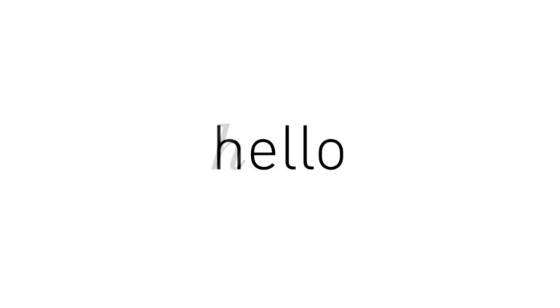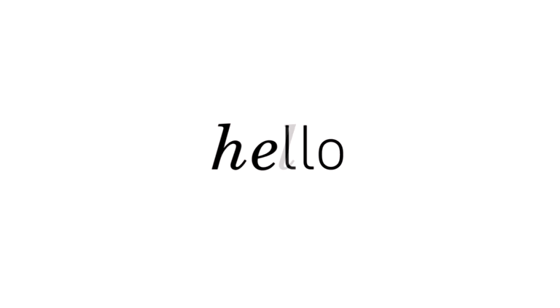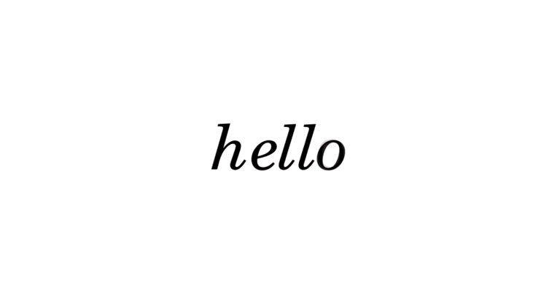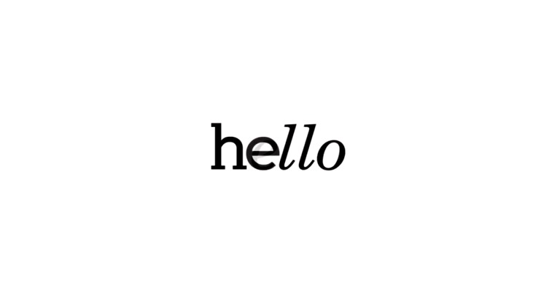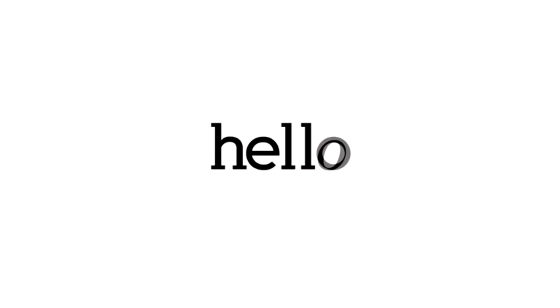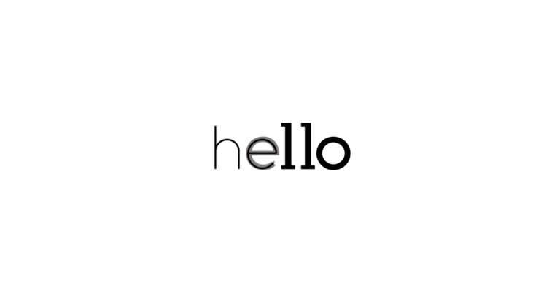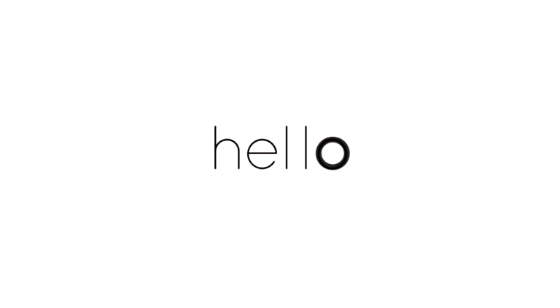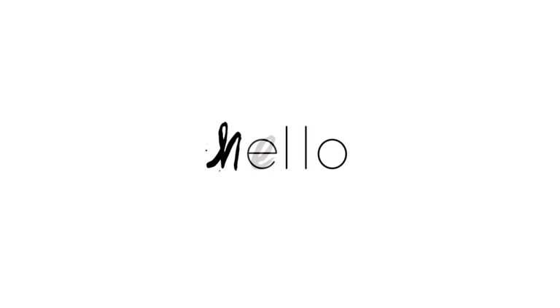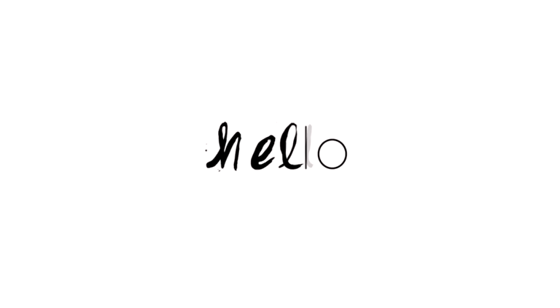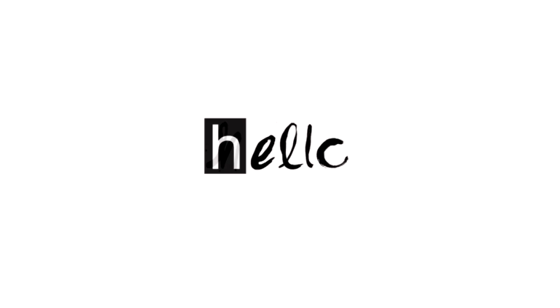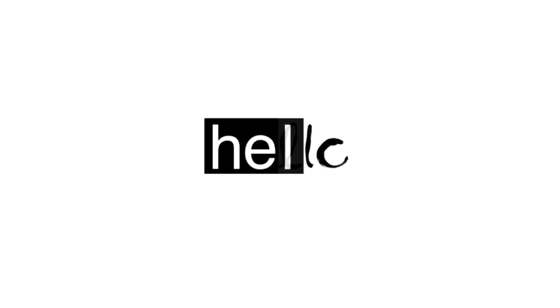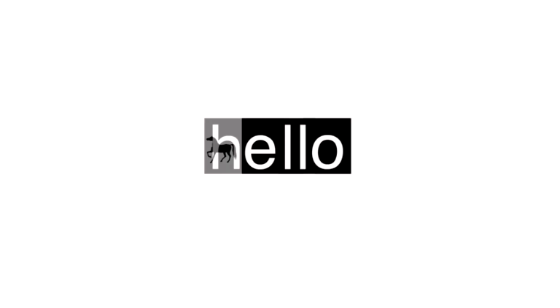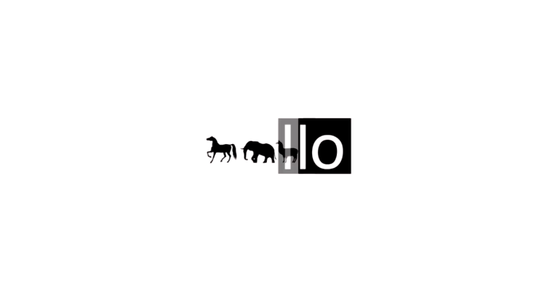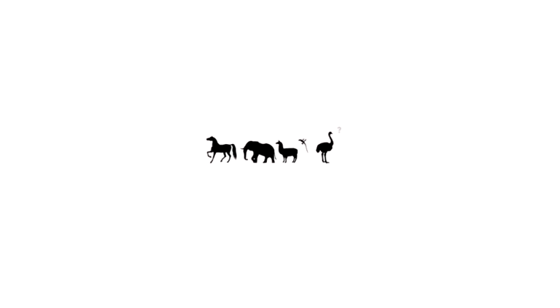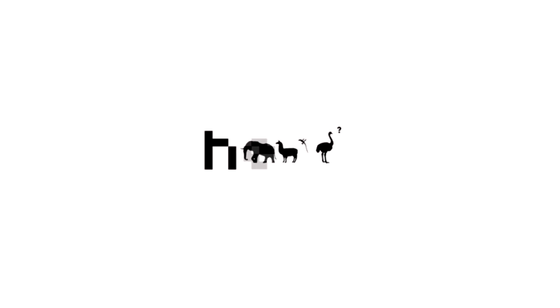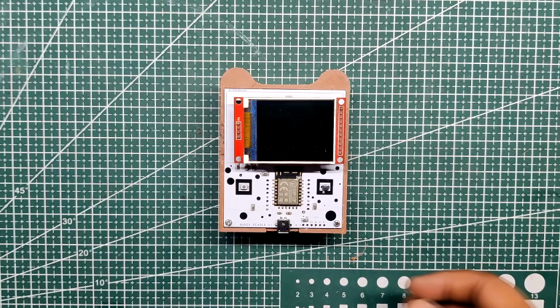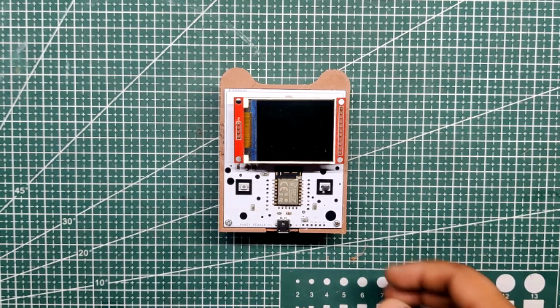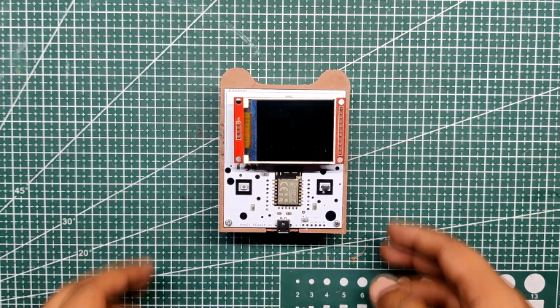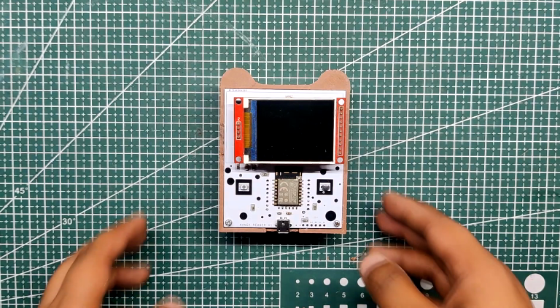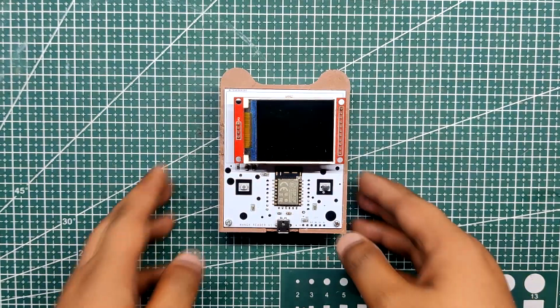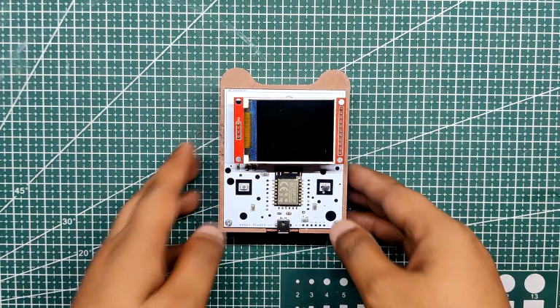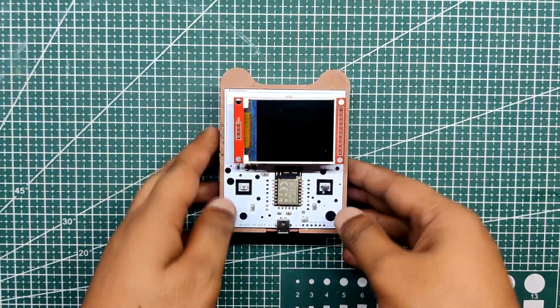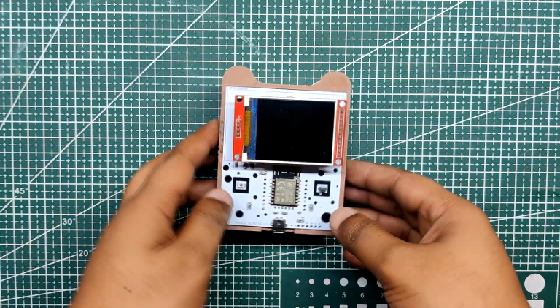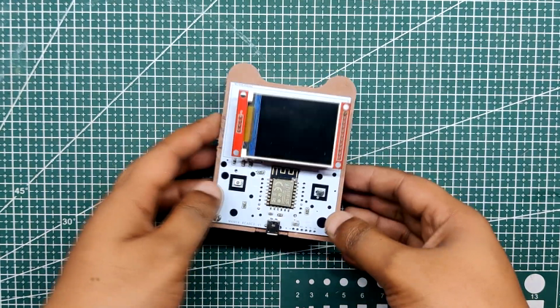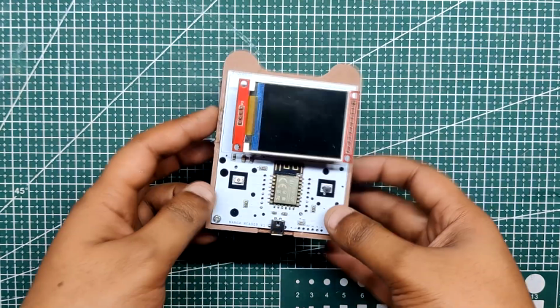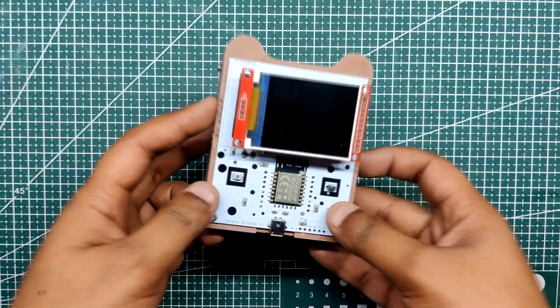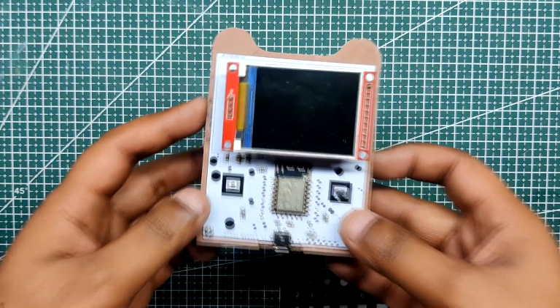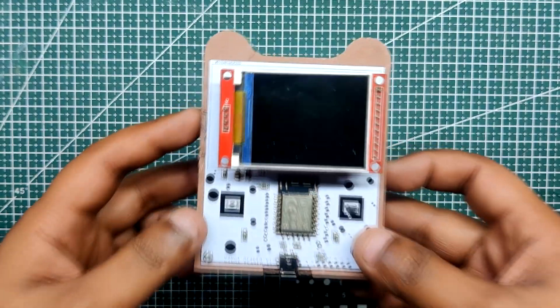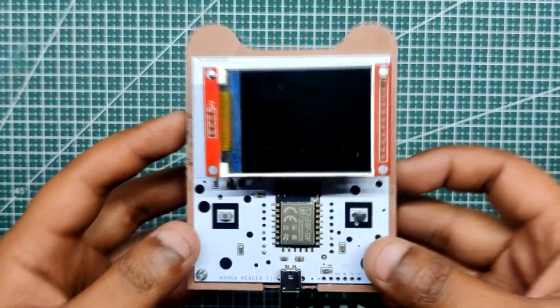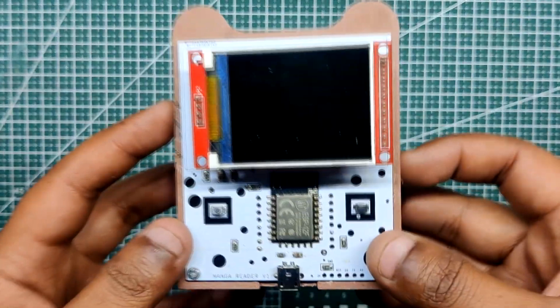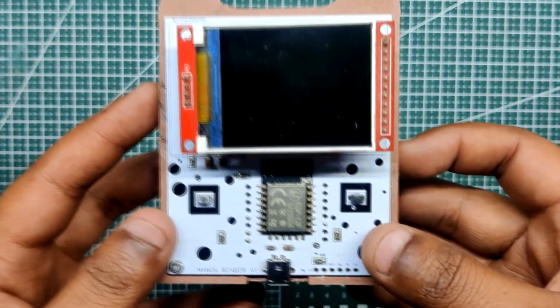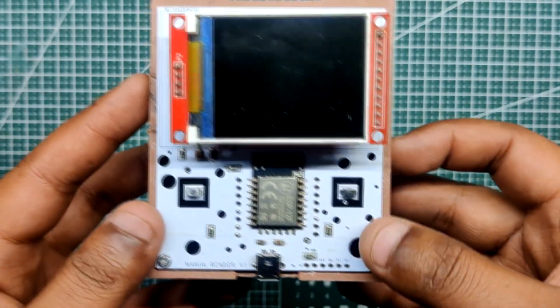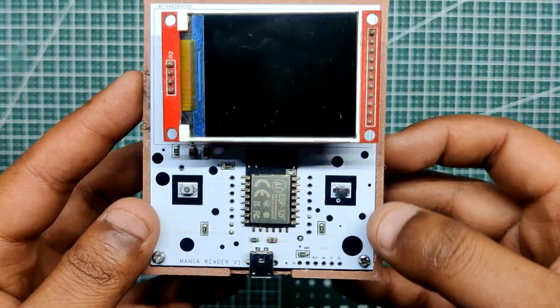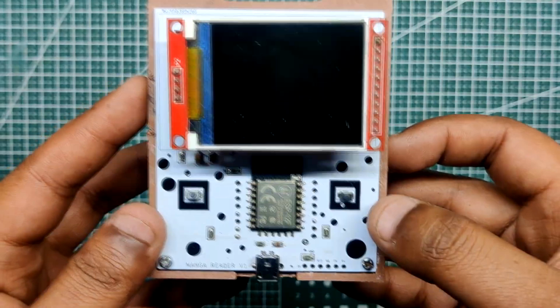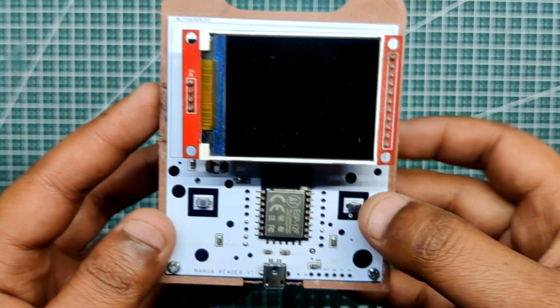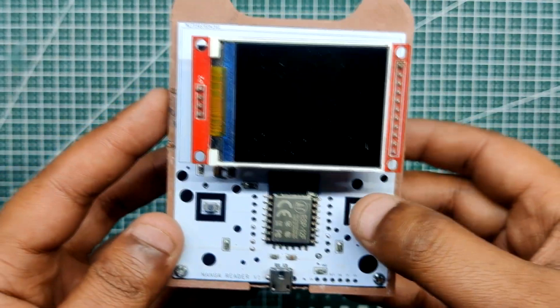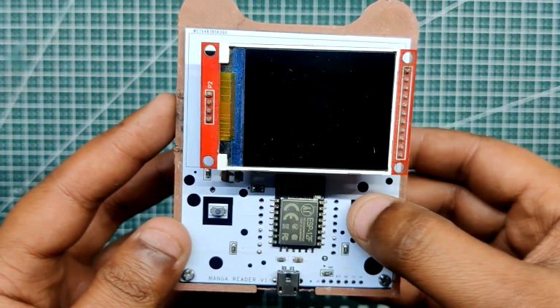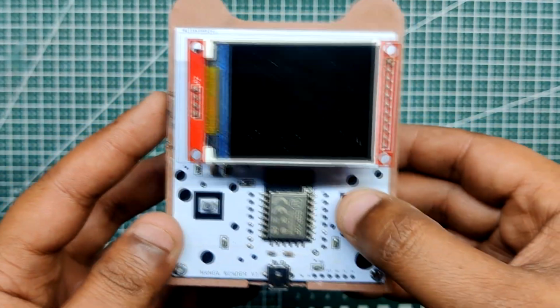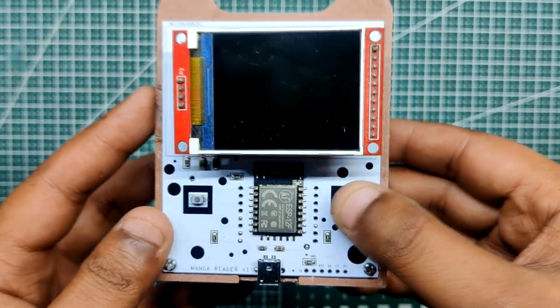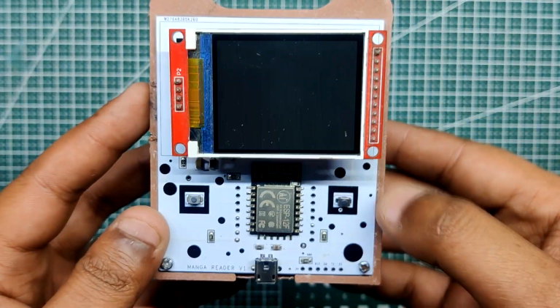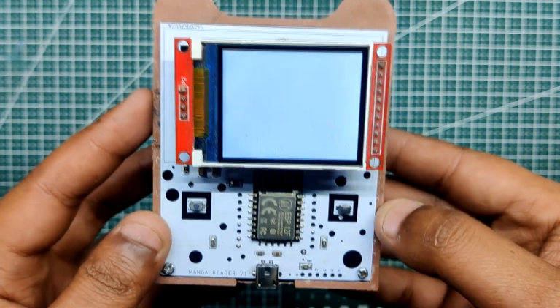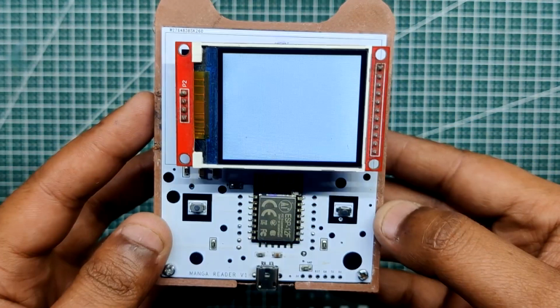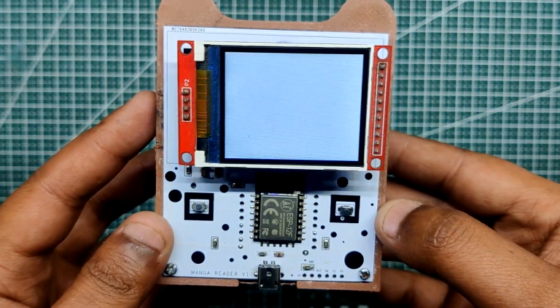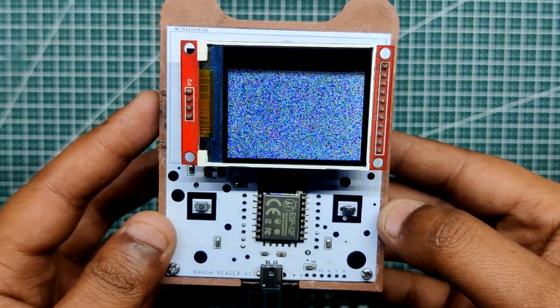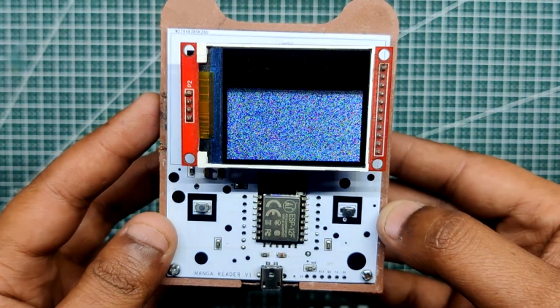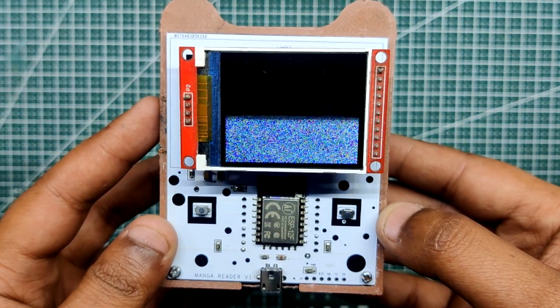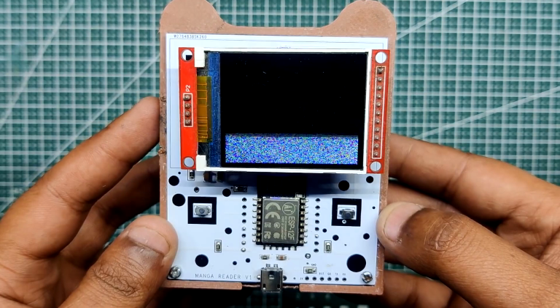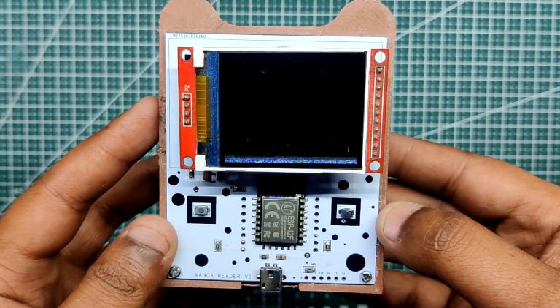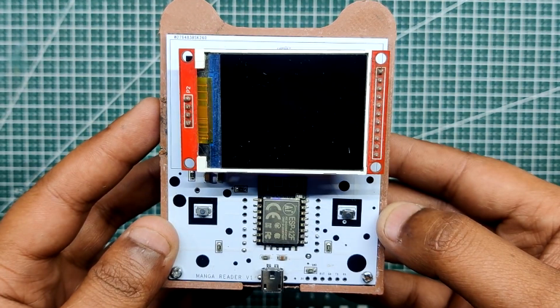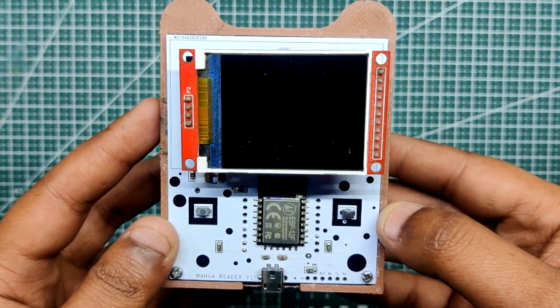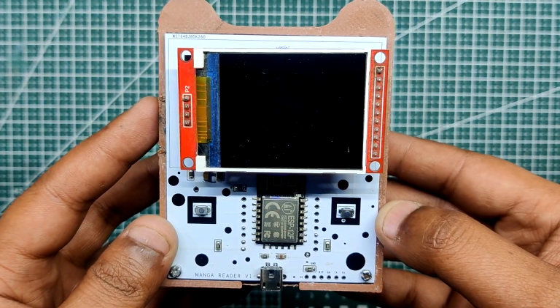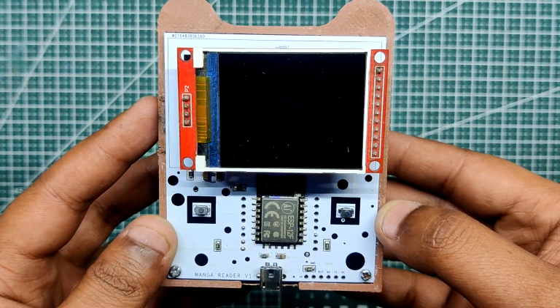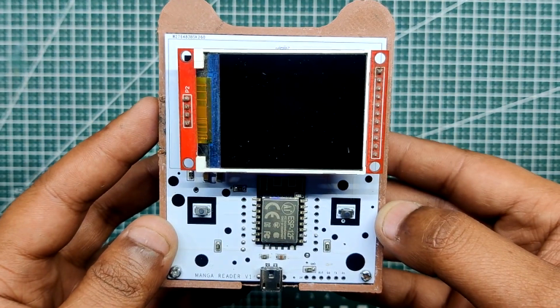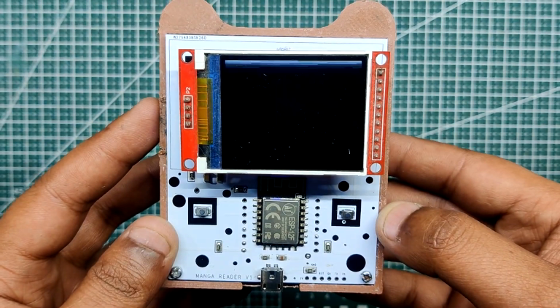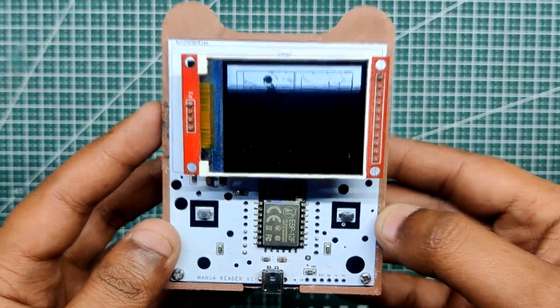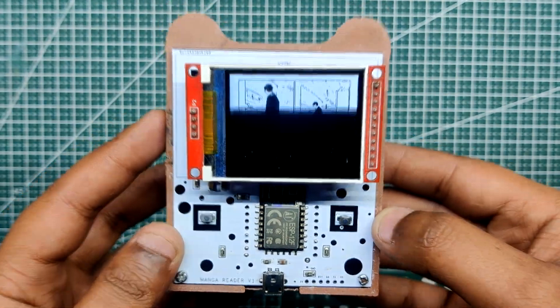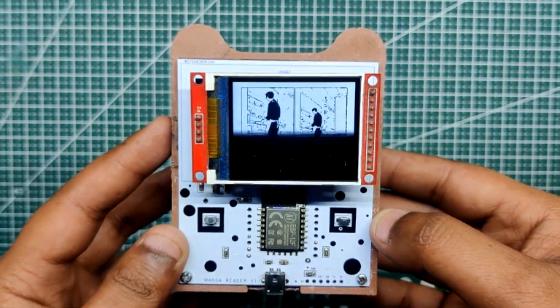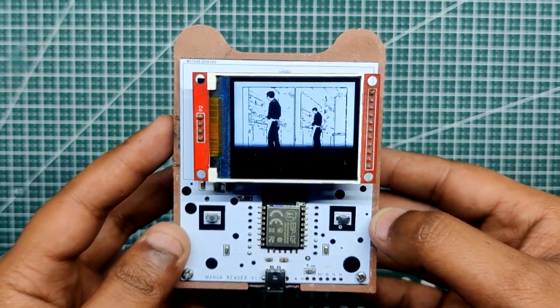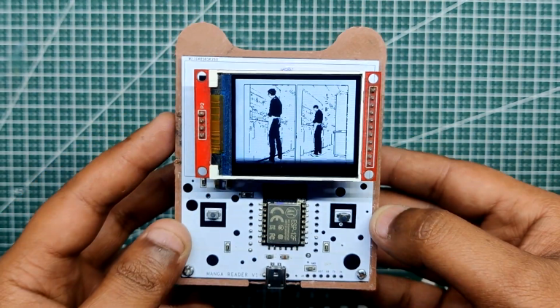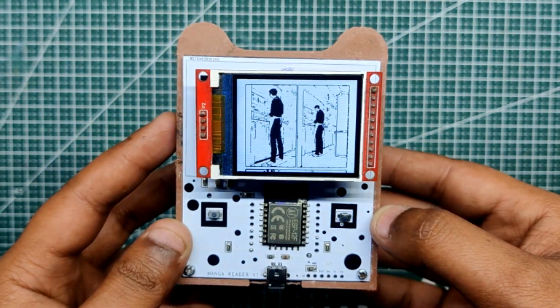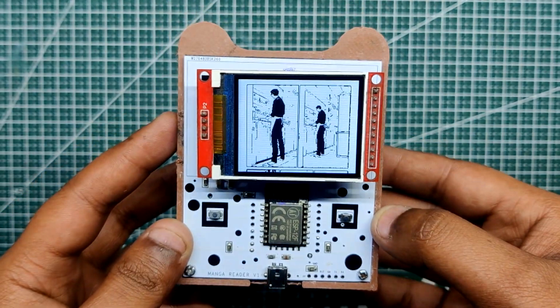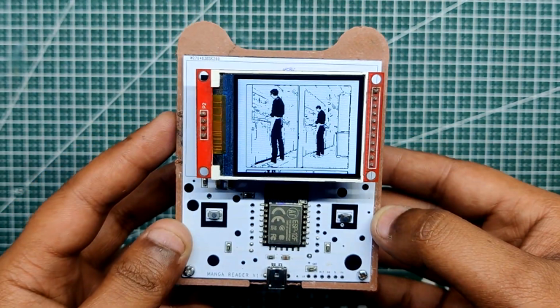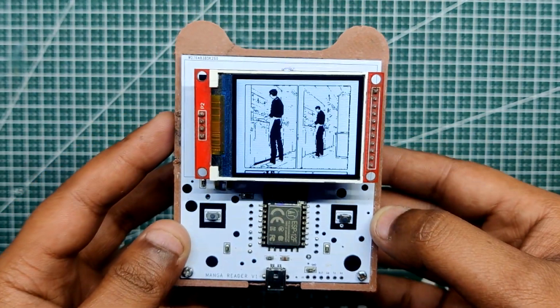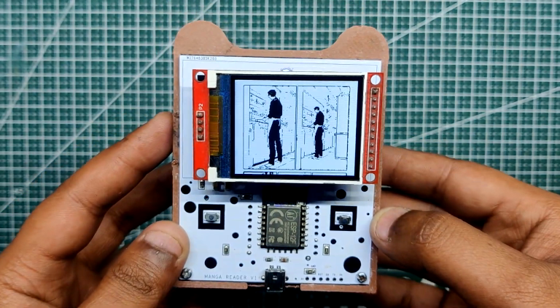Greetings everyone. Here's something fun: a manga reader made from scratch with custom PCBs and 3D printed parts.